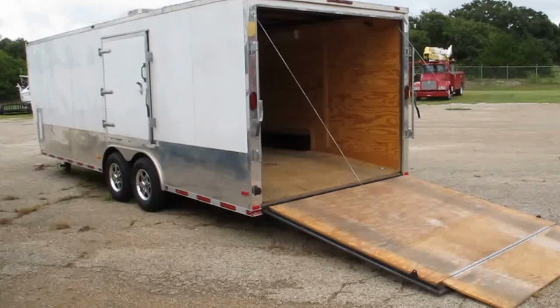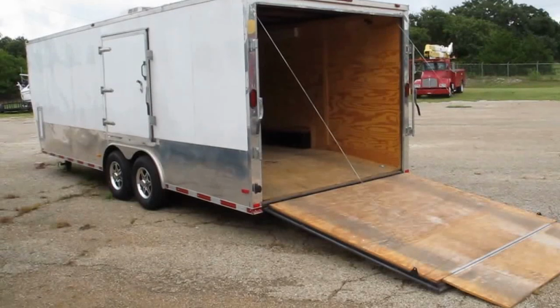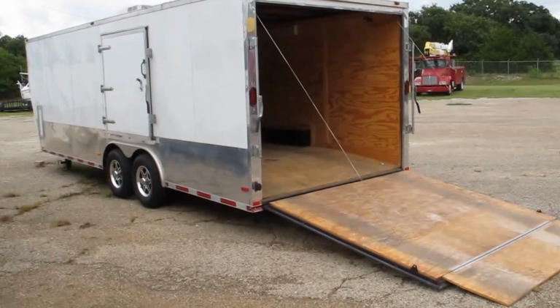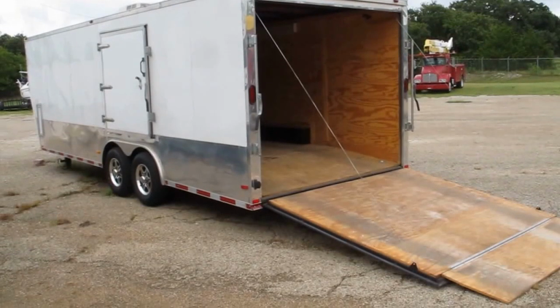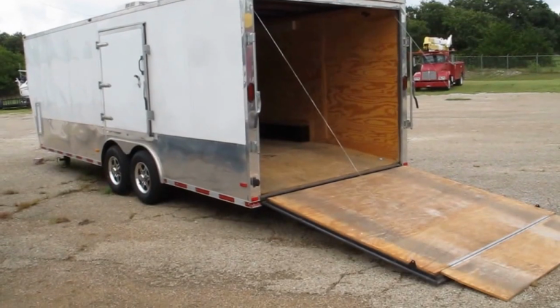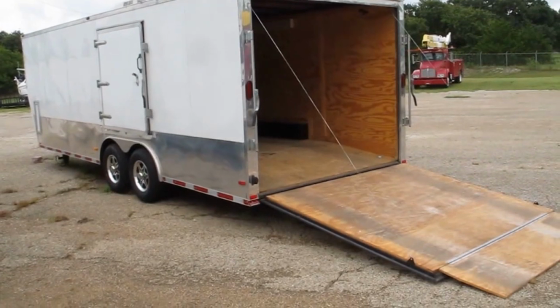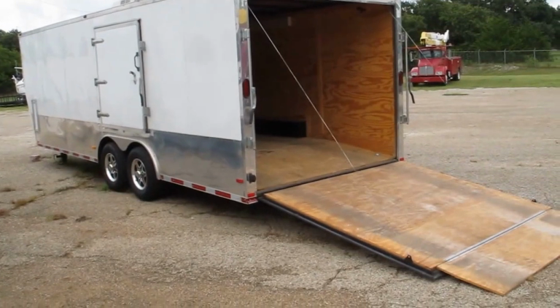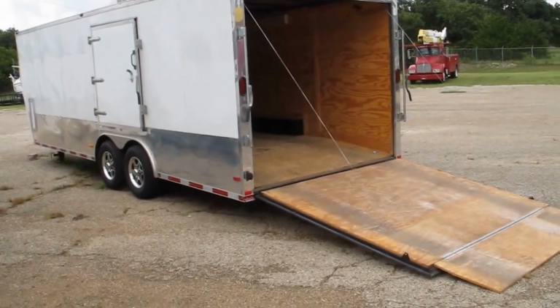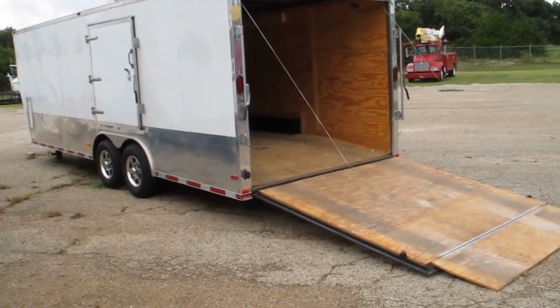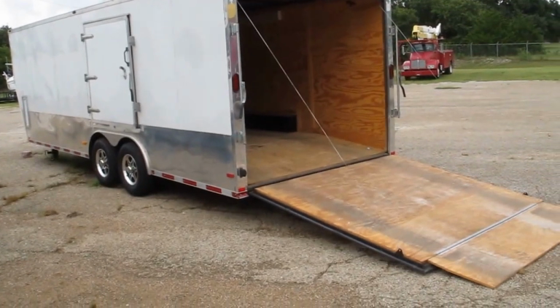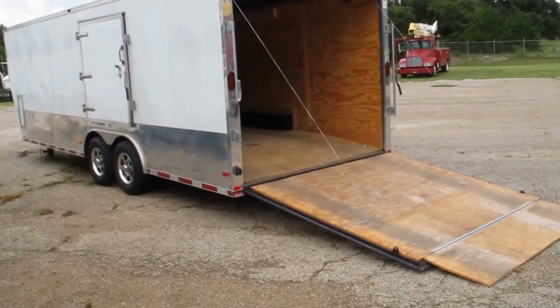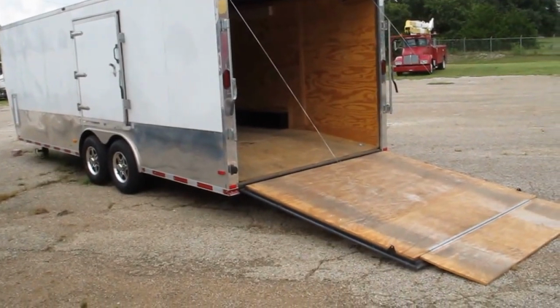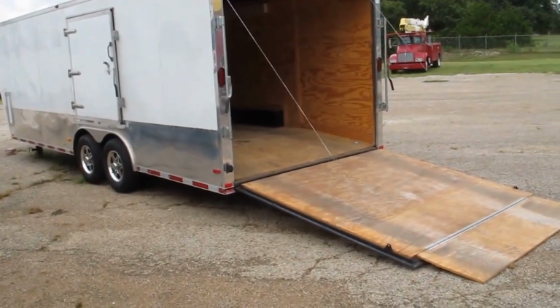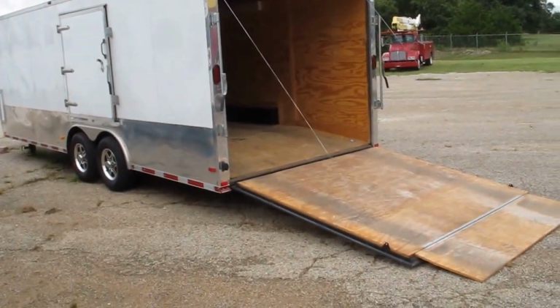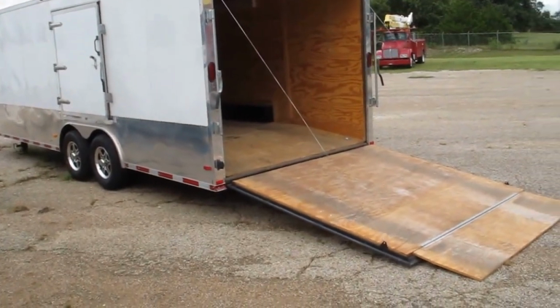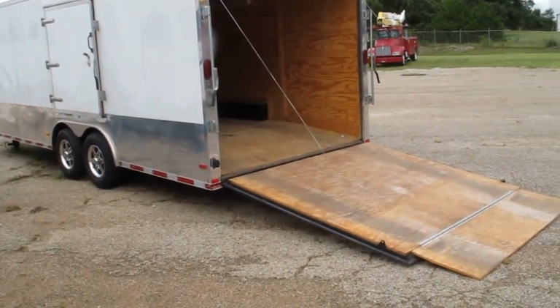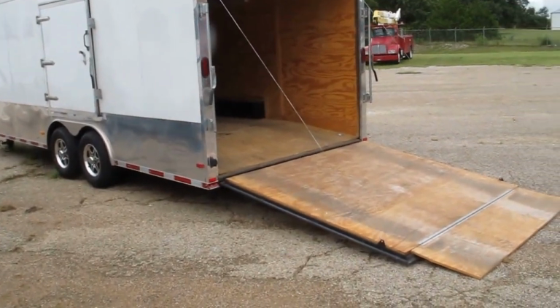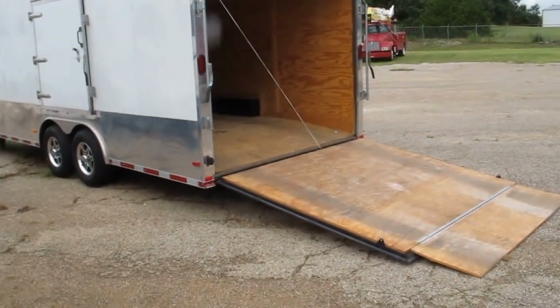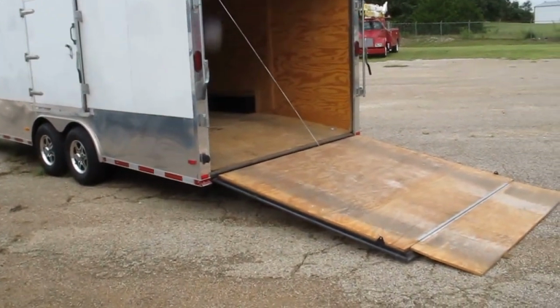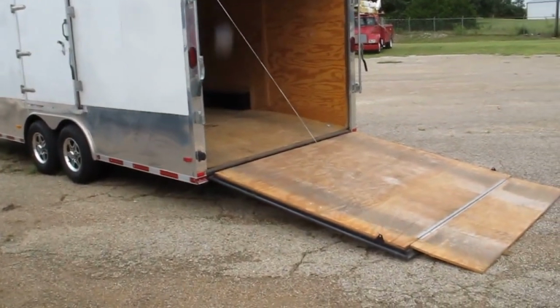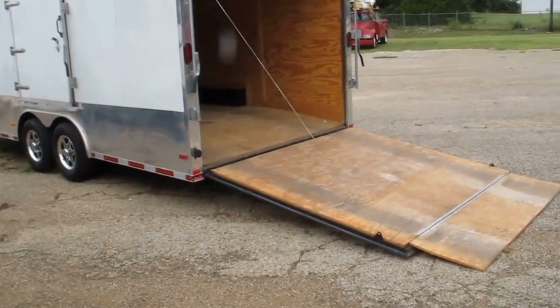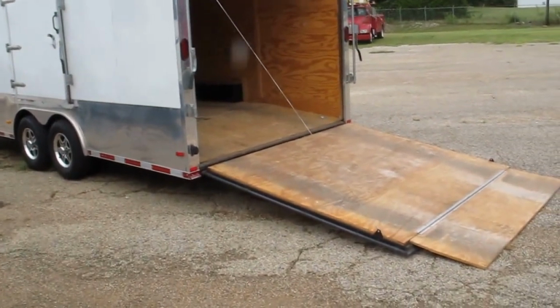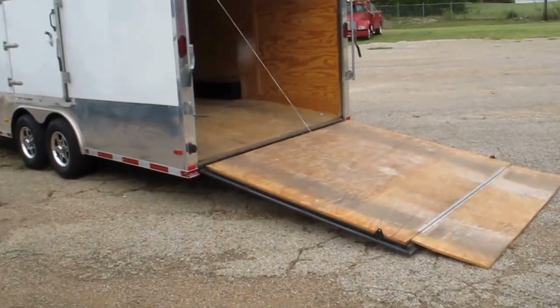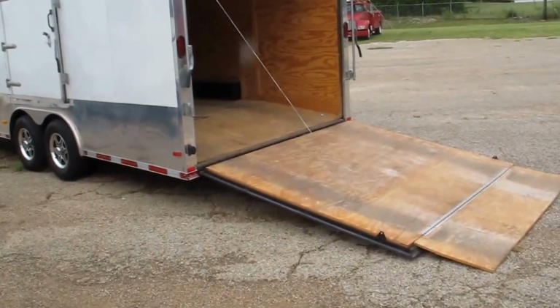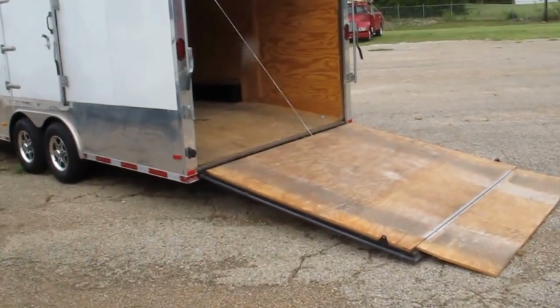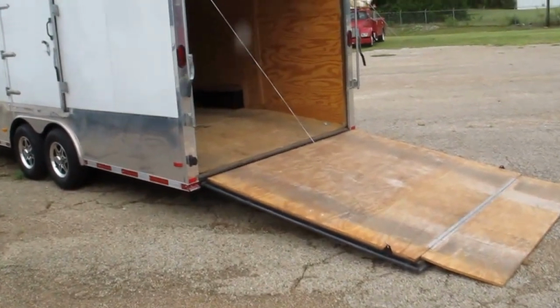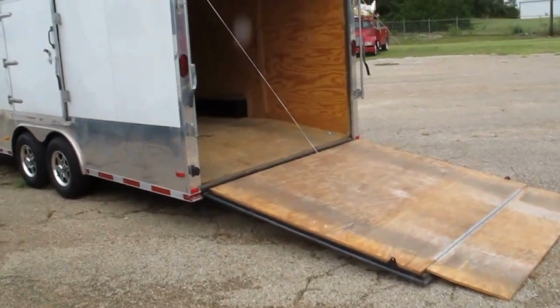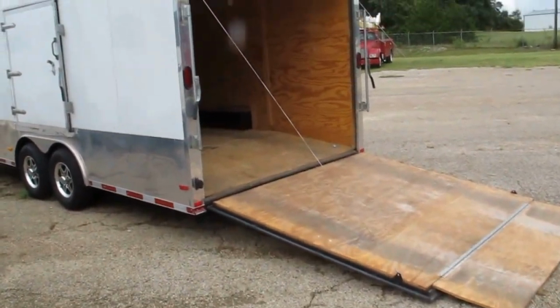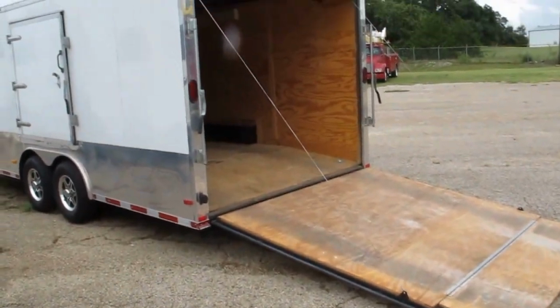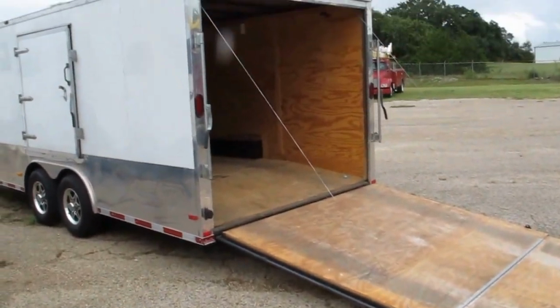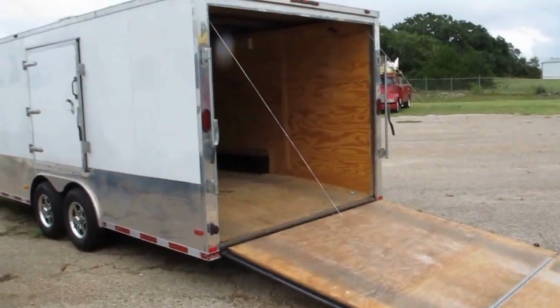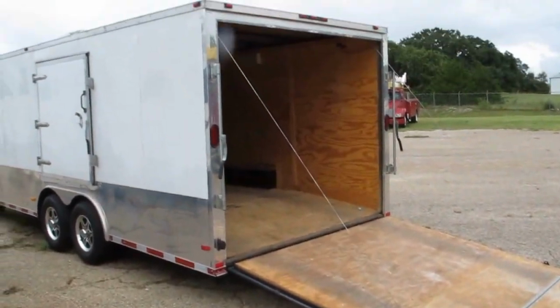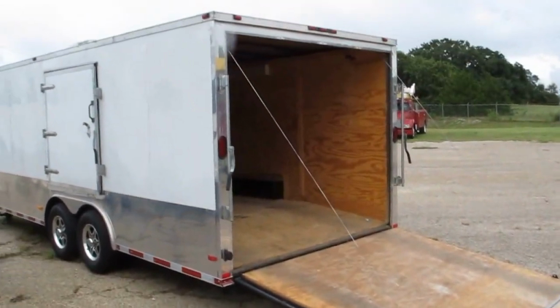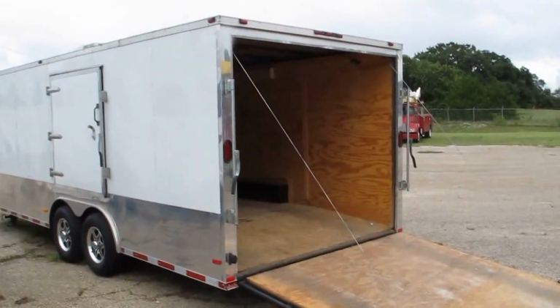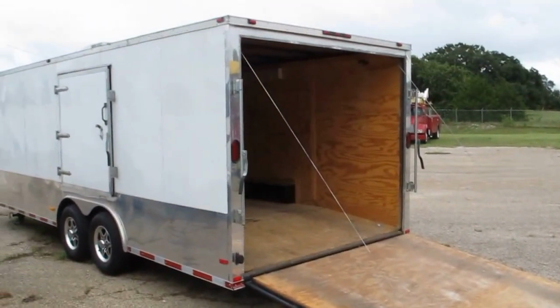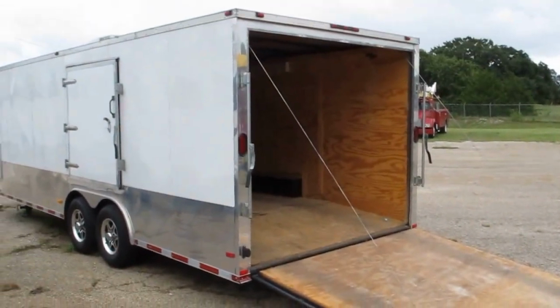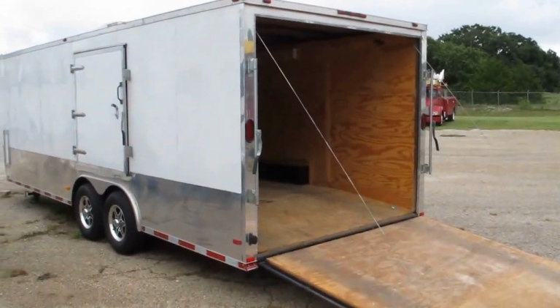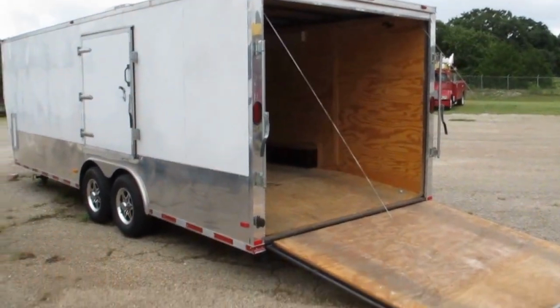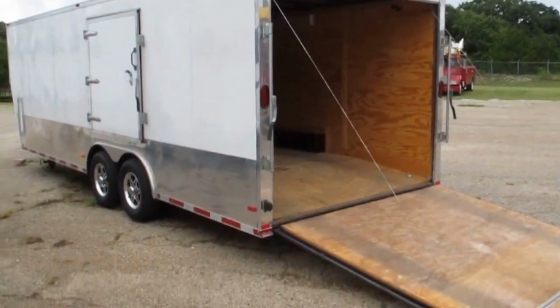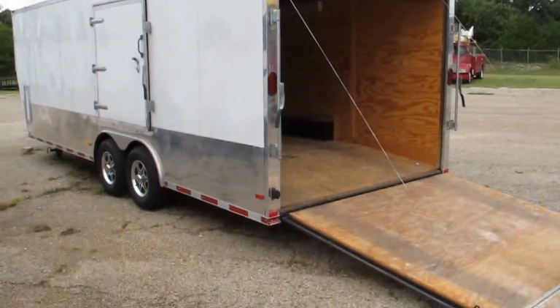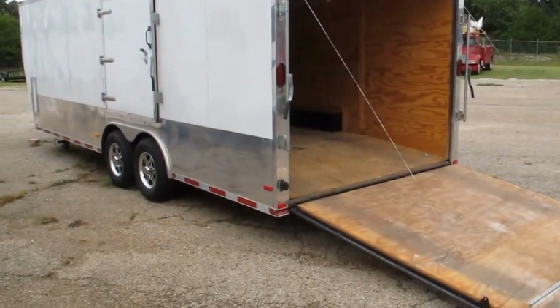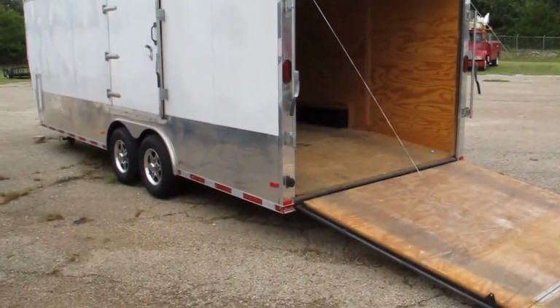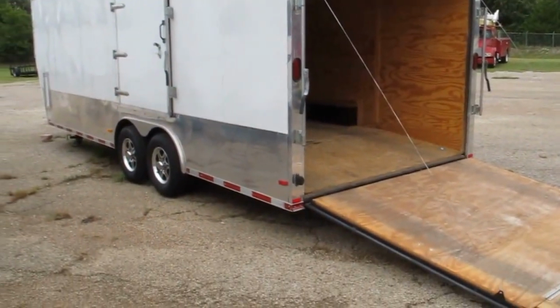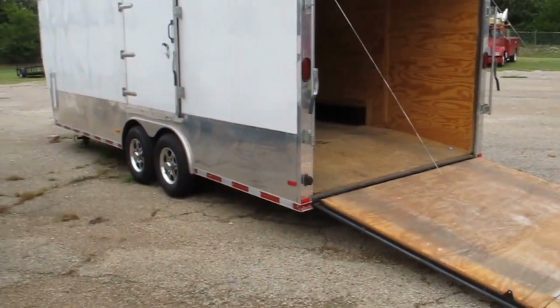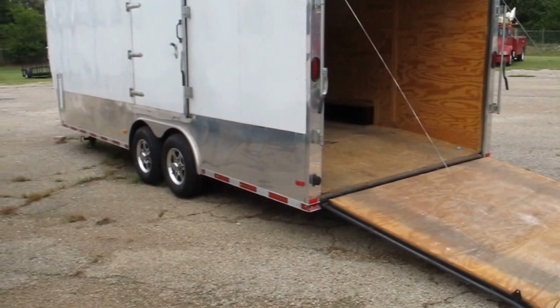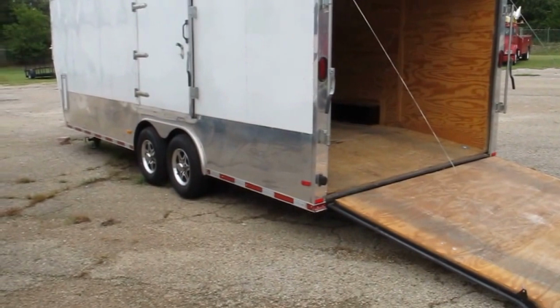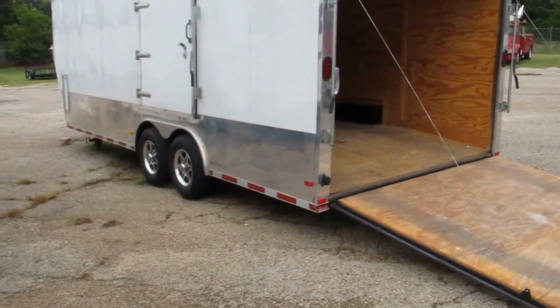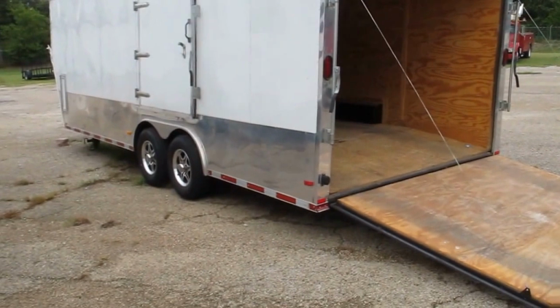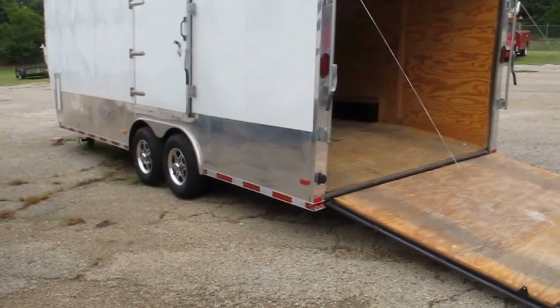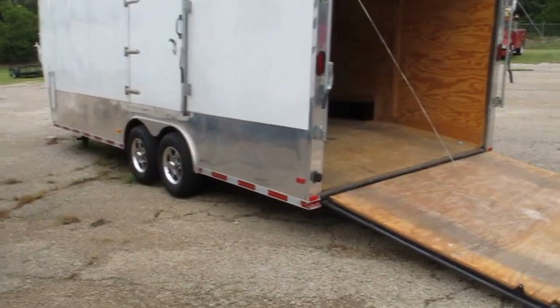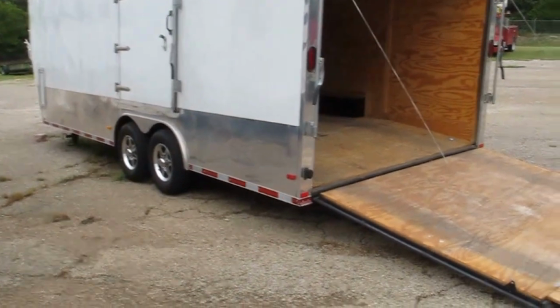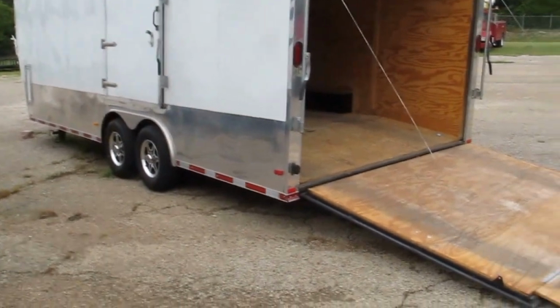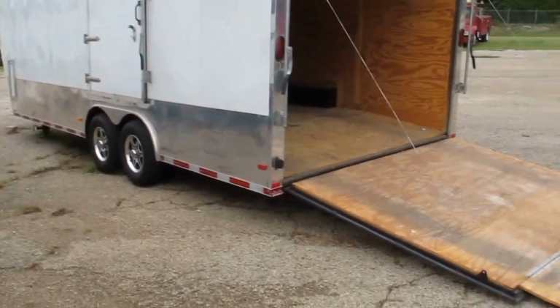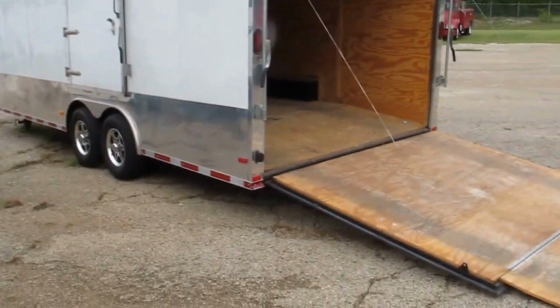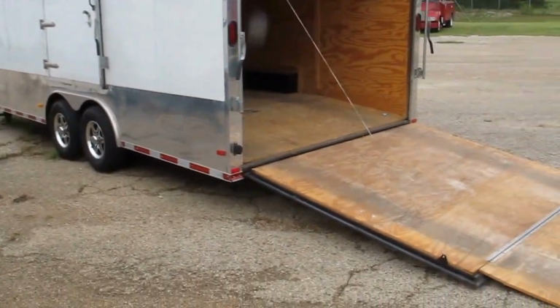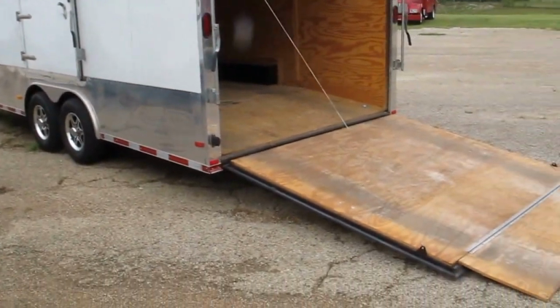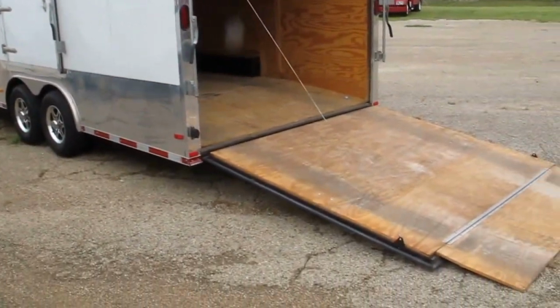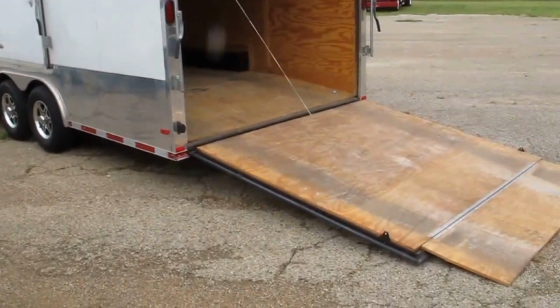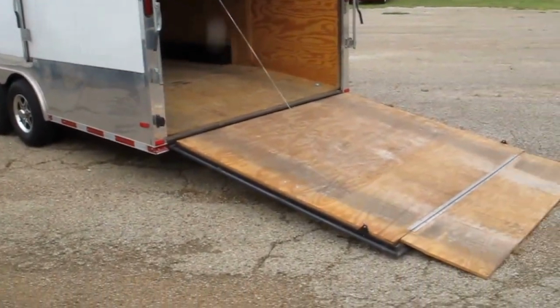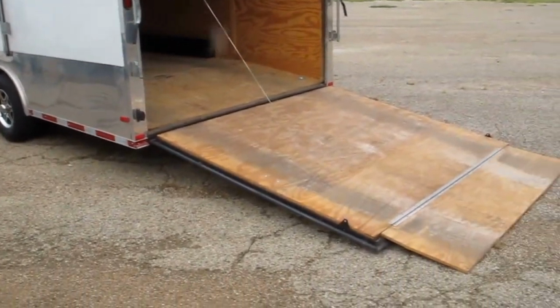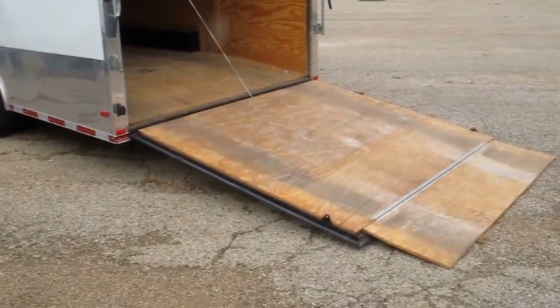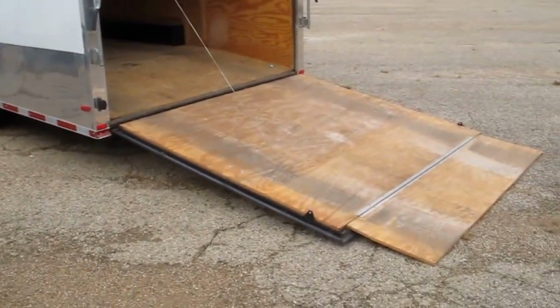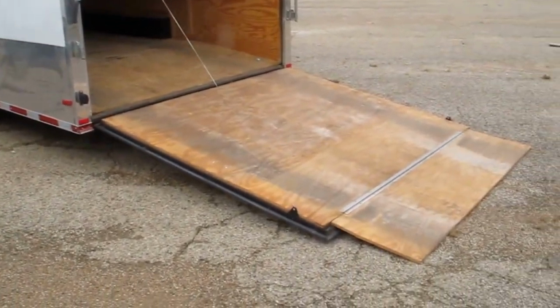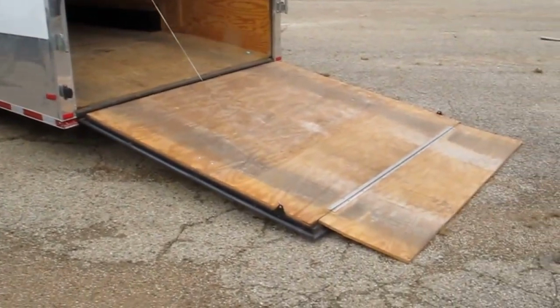Hello folks, Bronco Bob with Texas Best Used Motorcycles. Looking at a V-nose gooseneck car hauler.